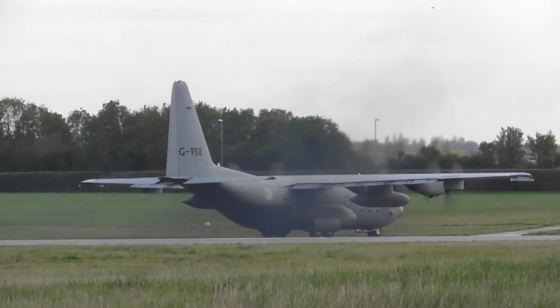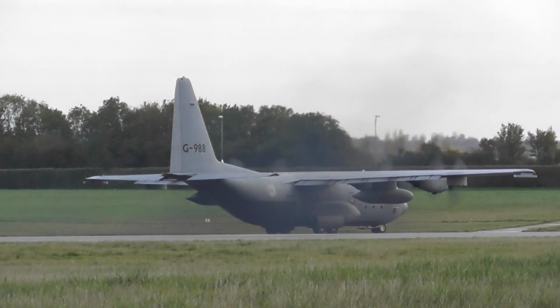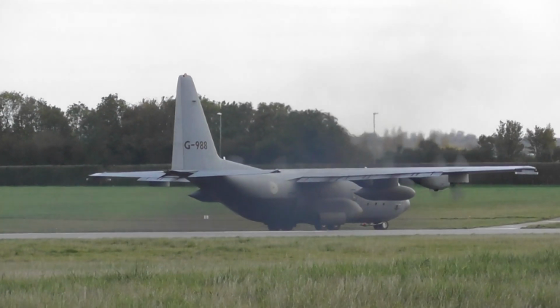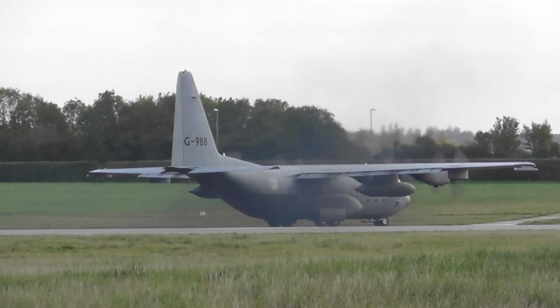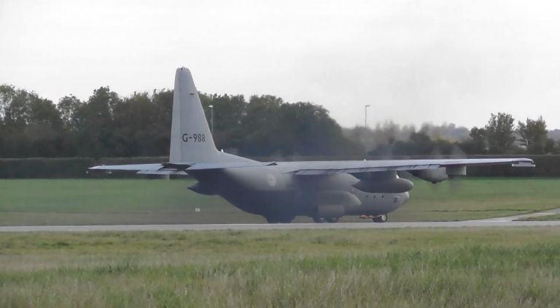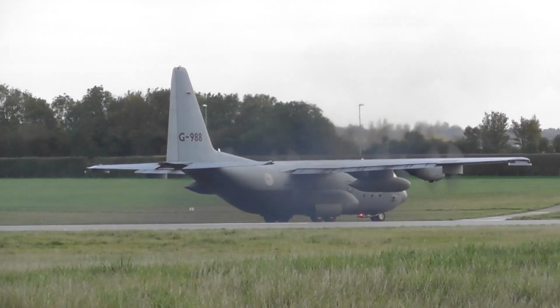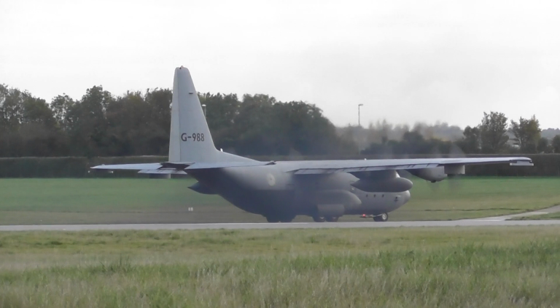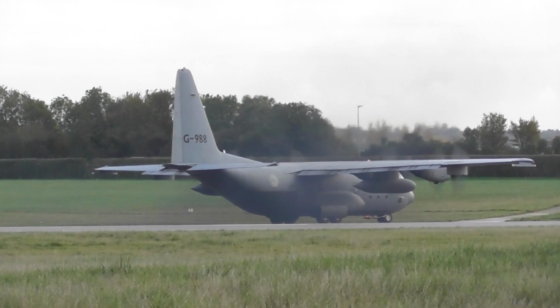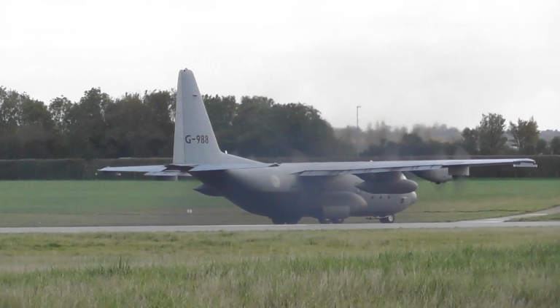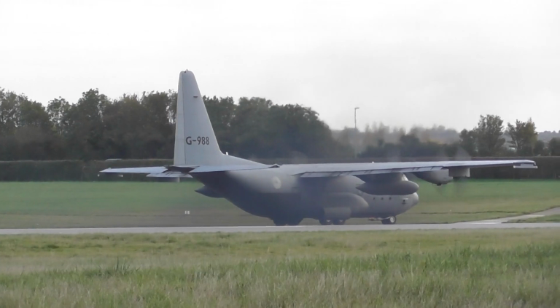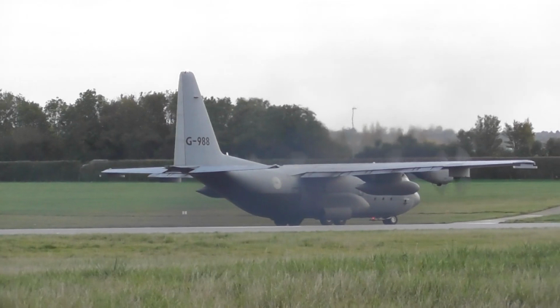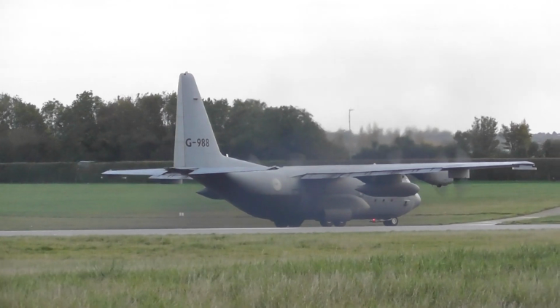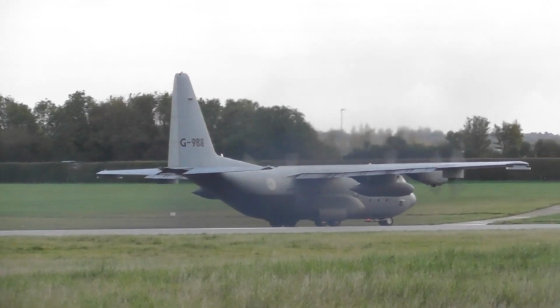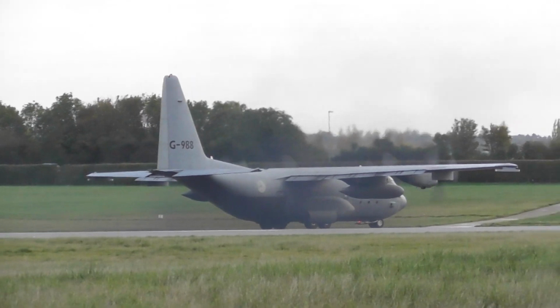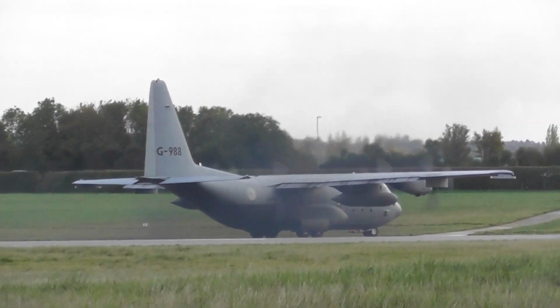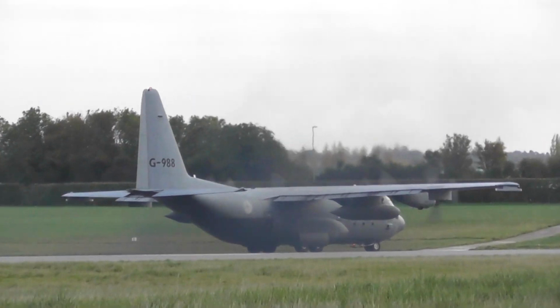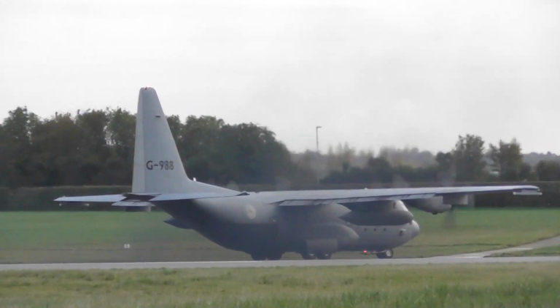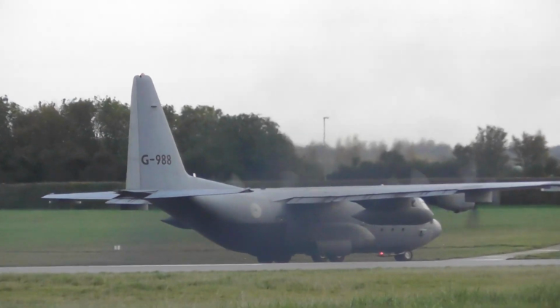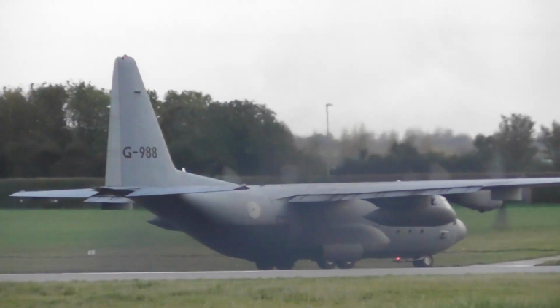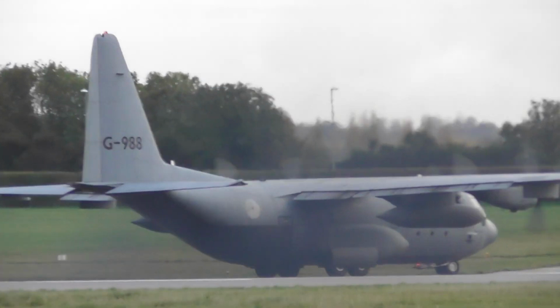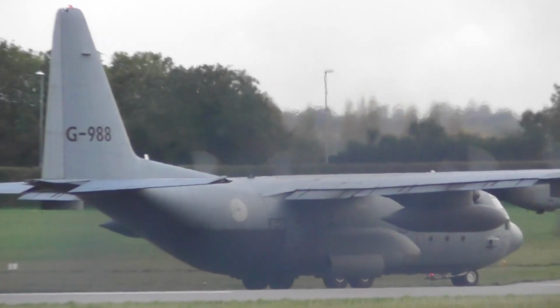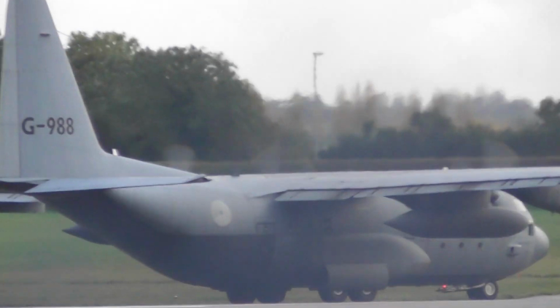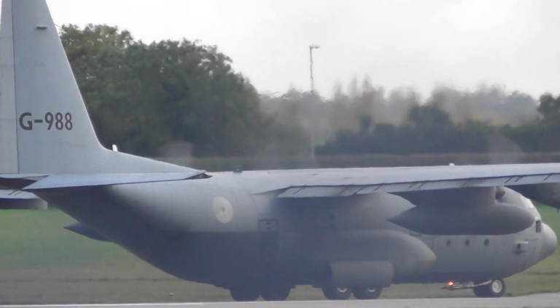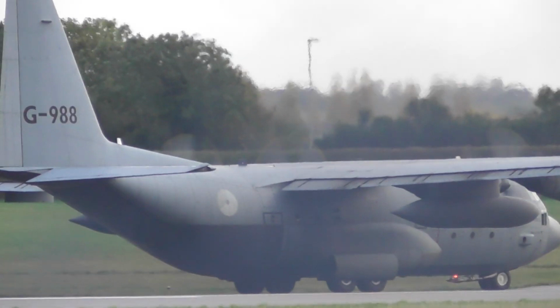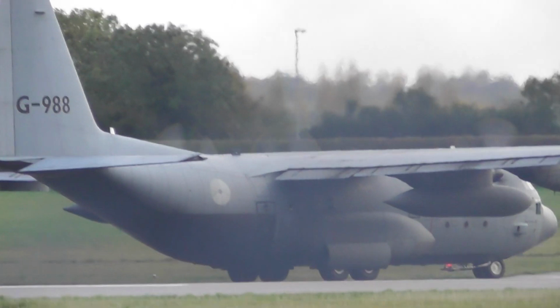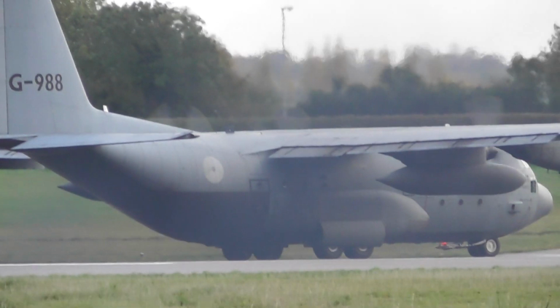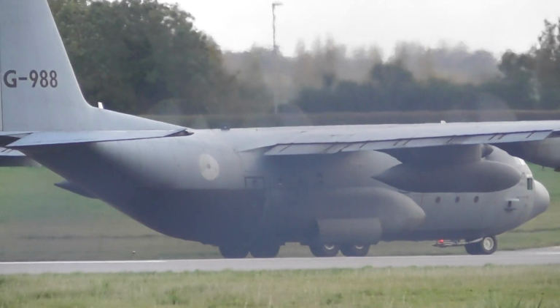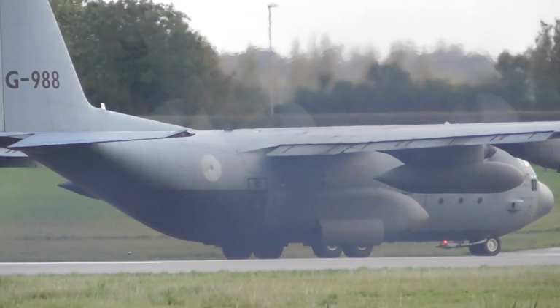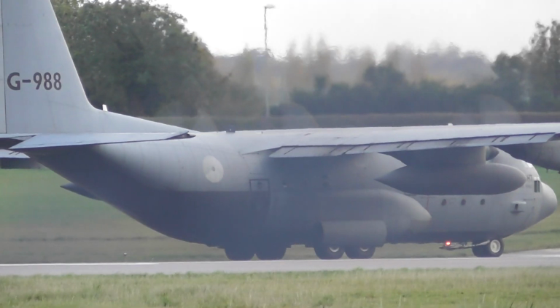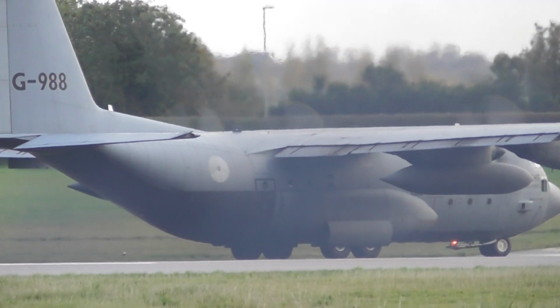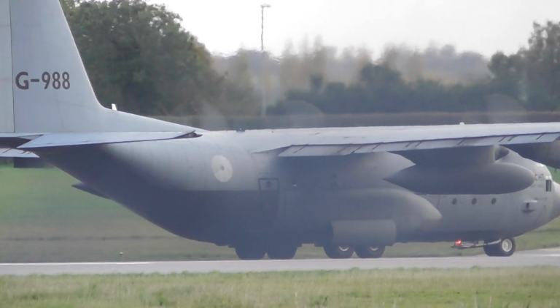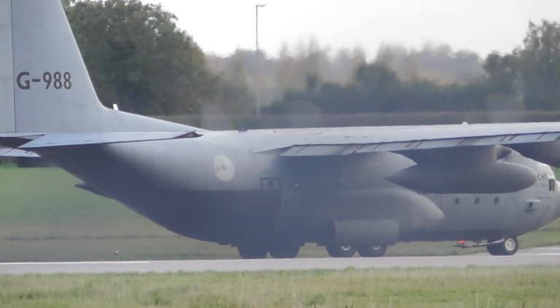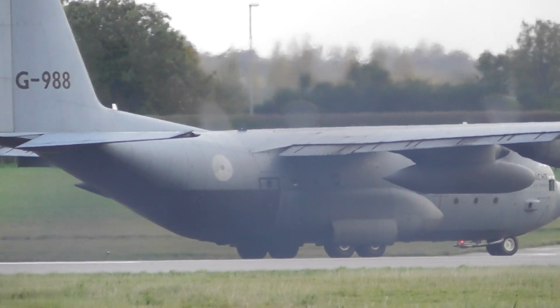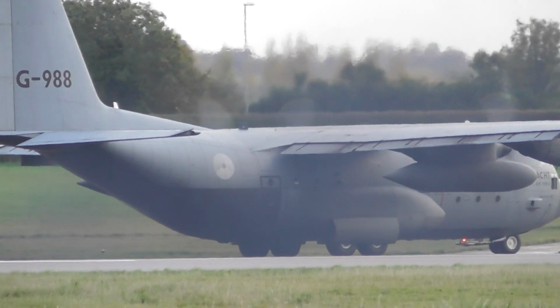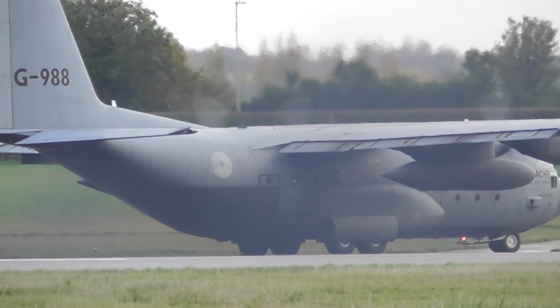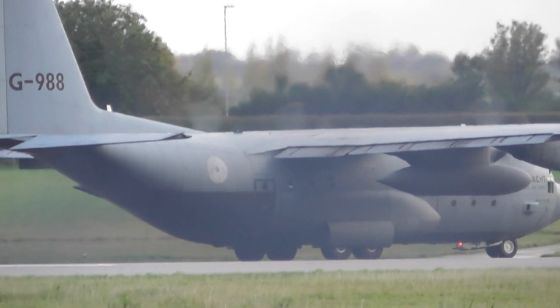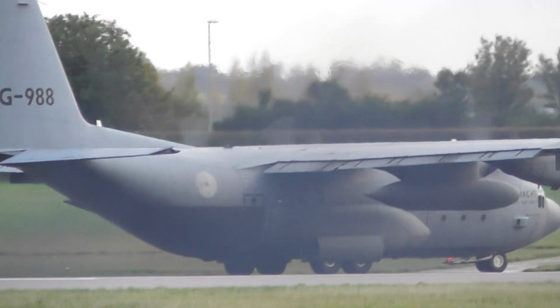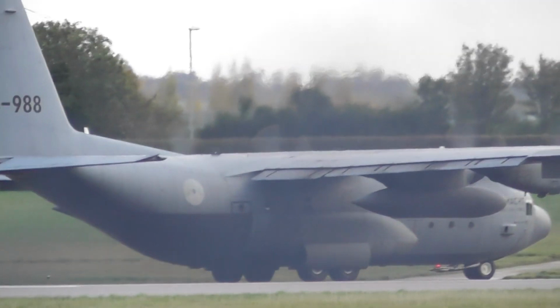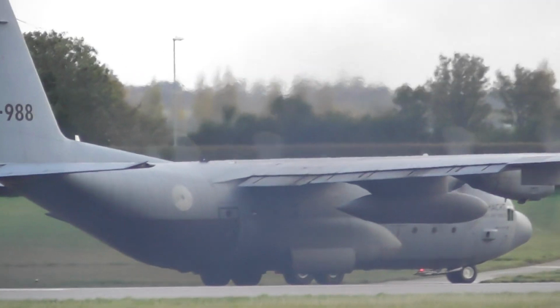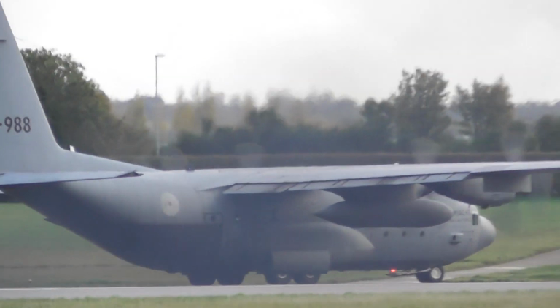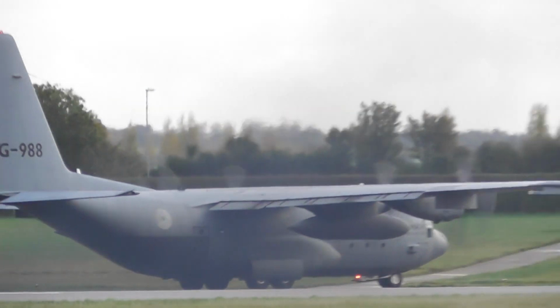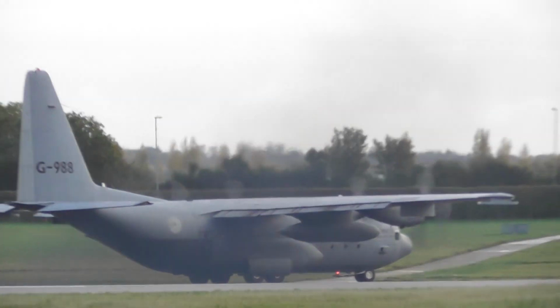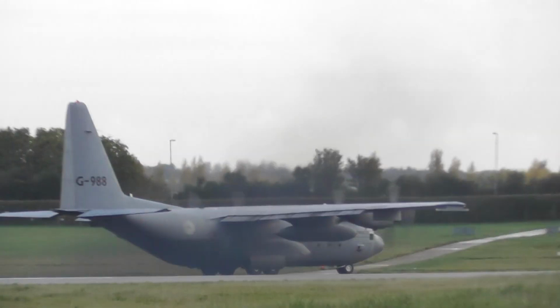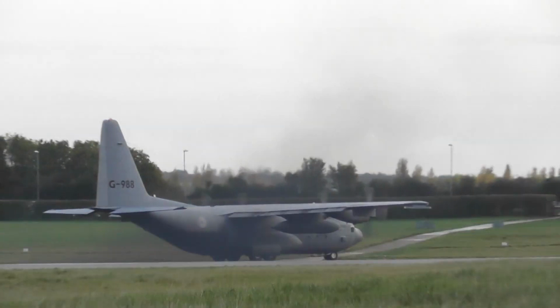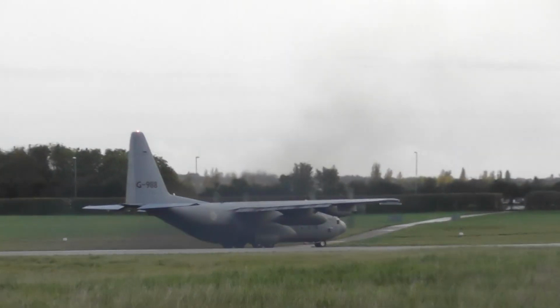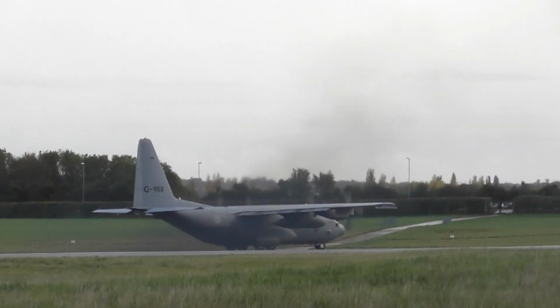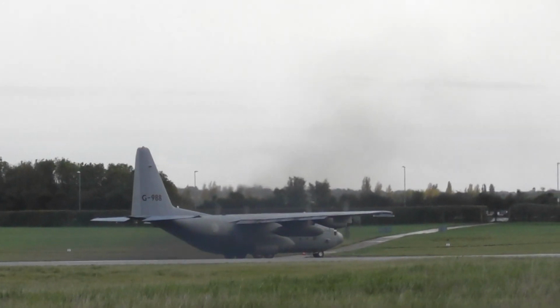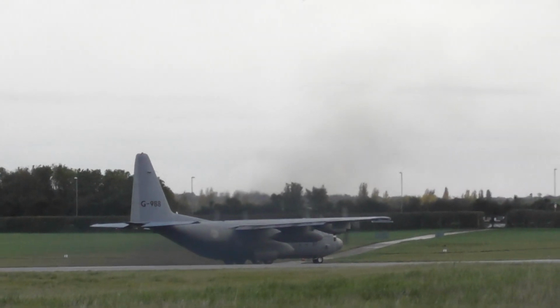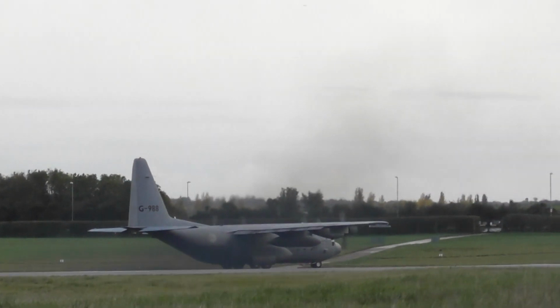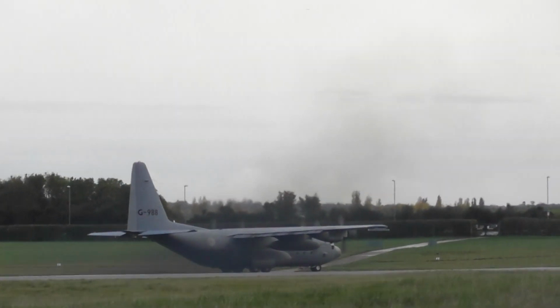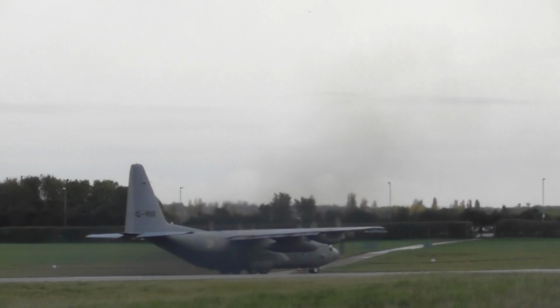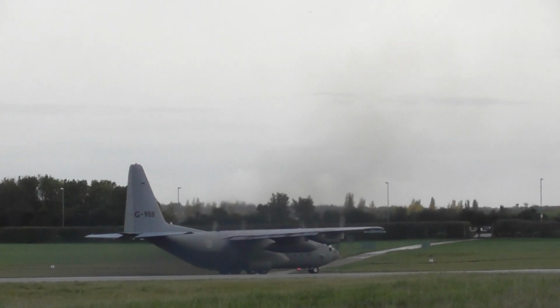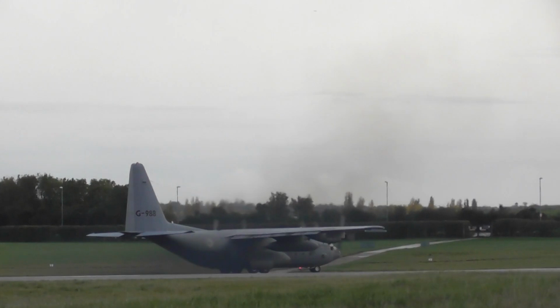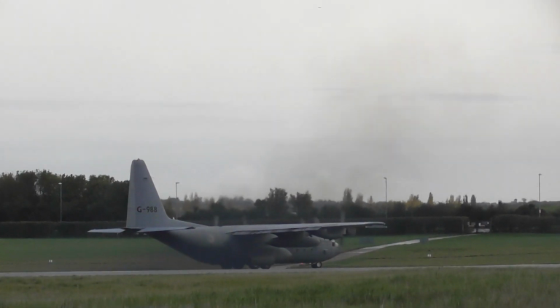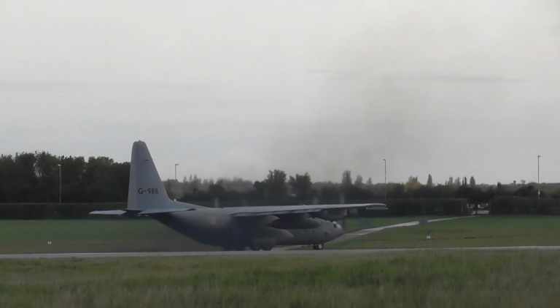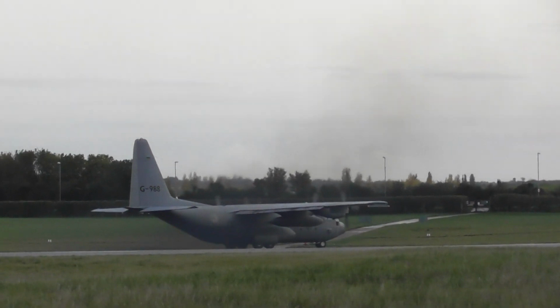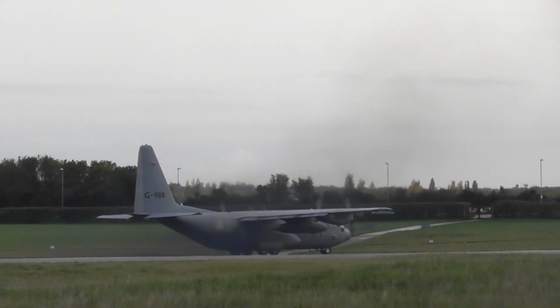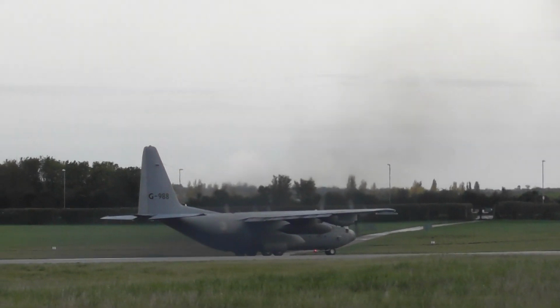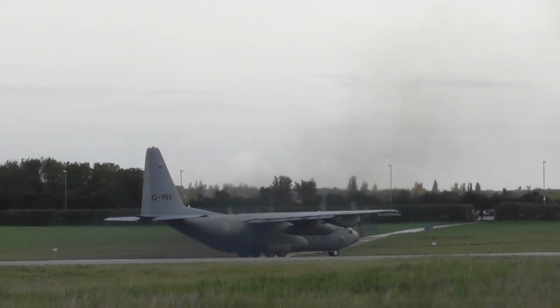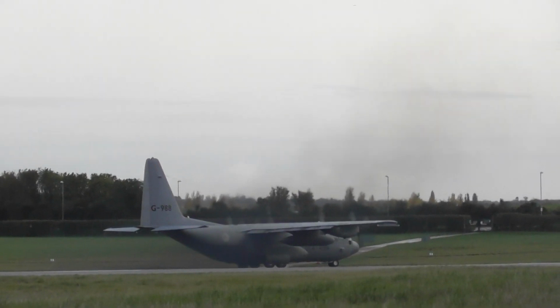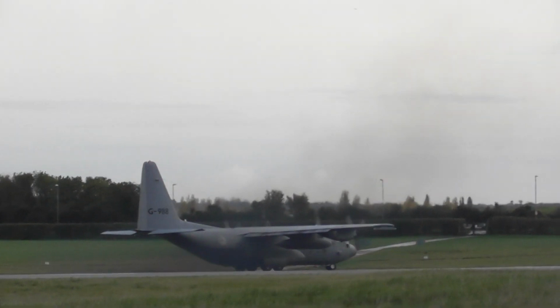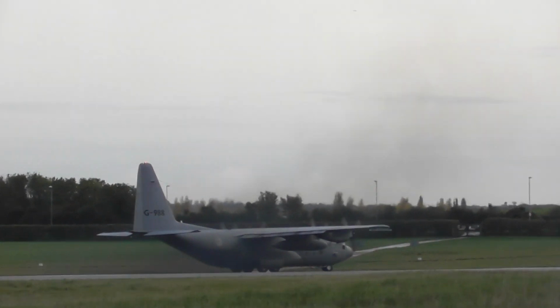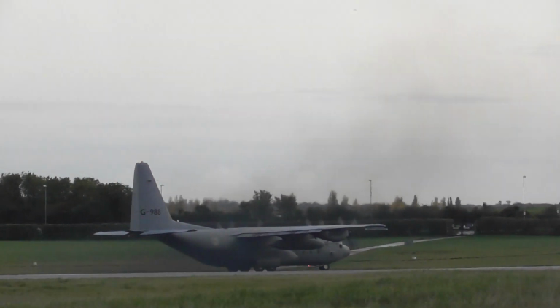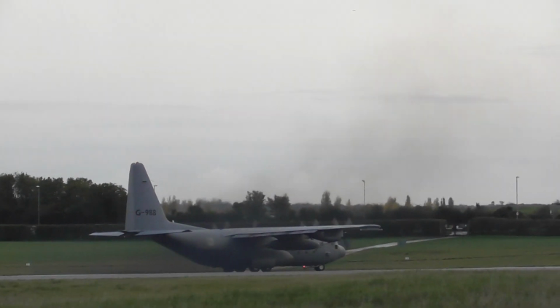Jesus Christ, no wonder it's called a smokey. Look at that. It's unbelievable.